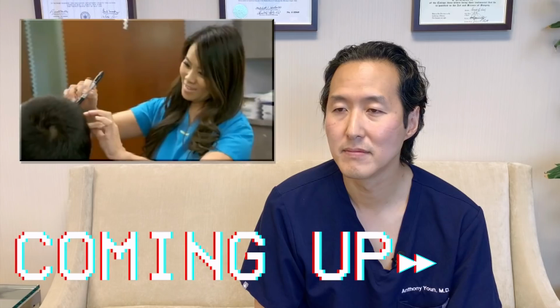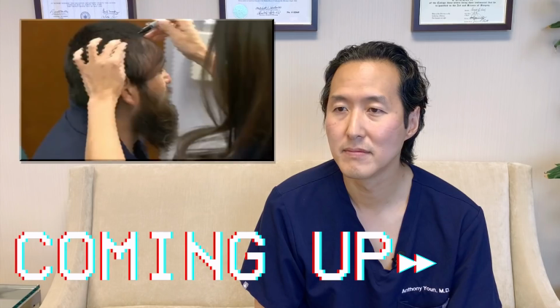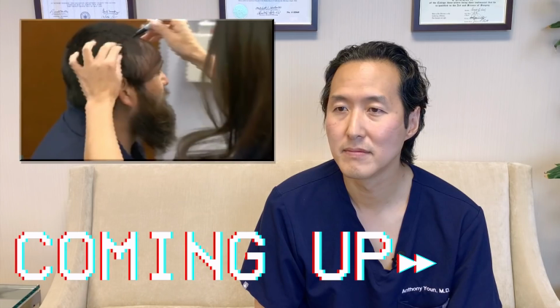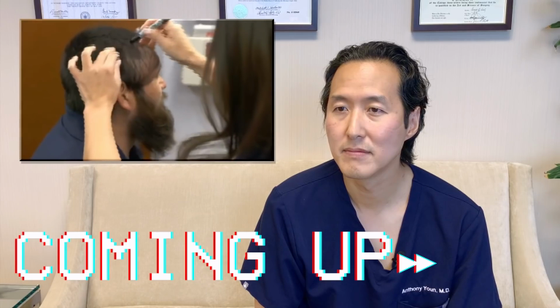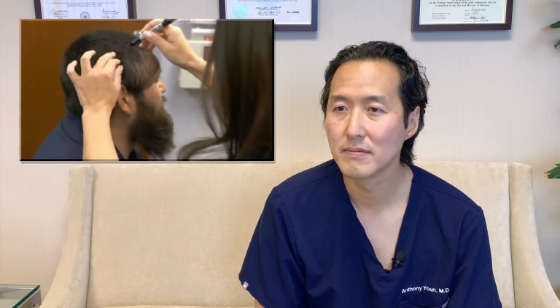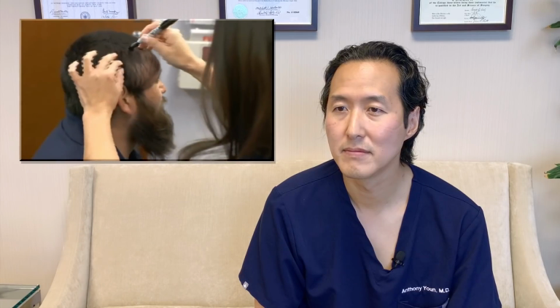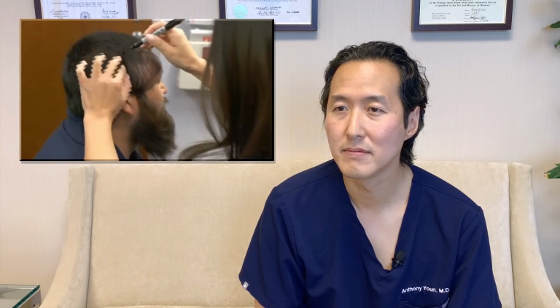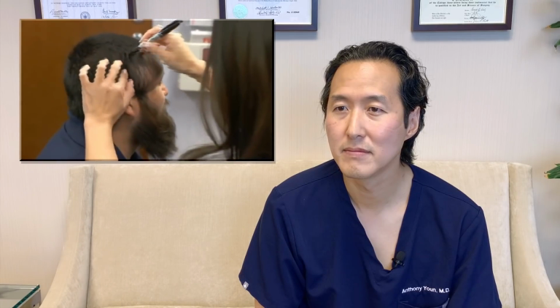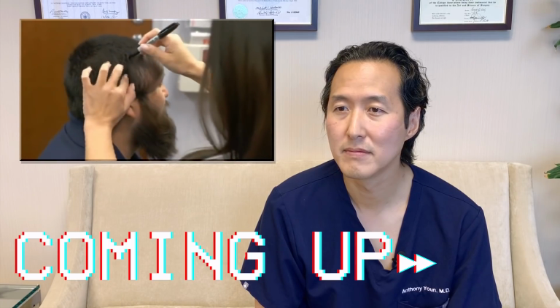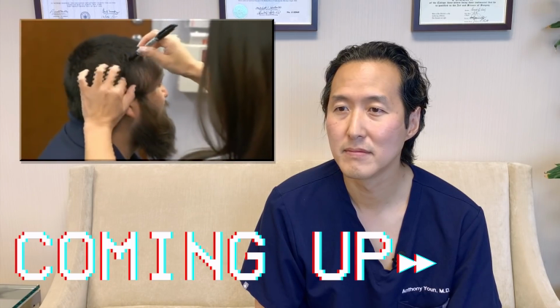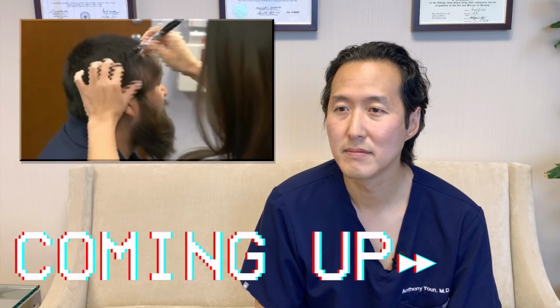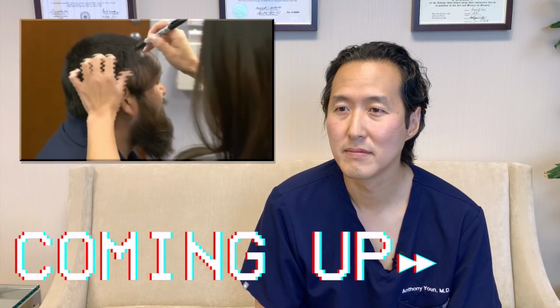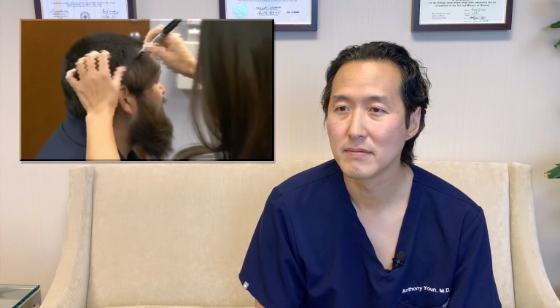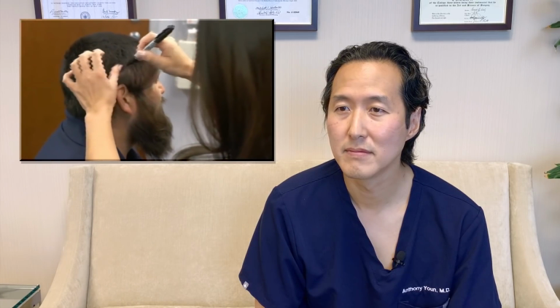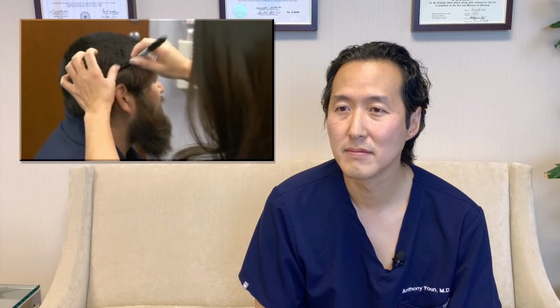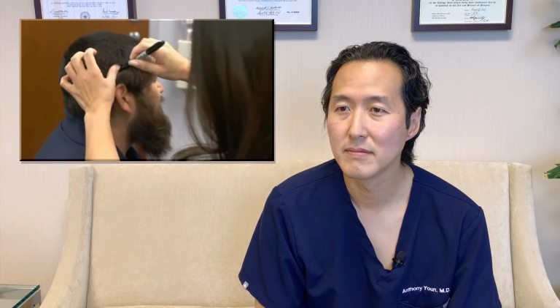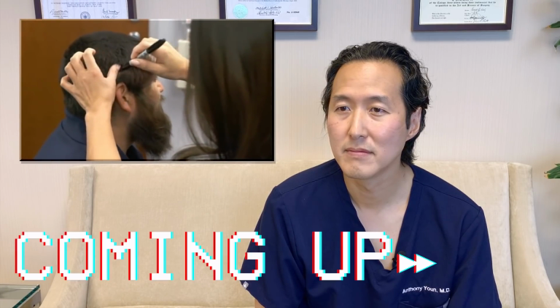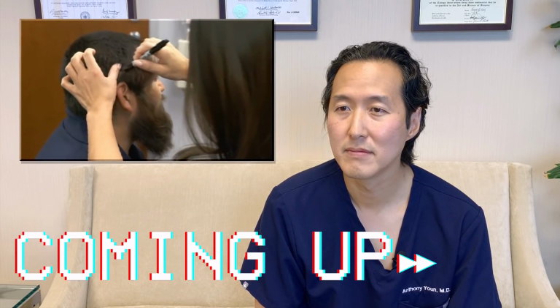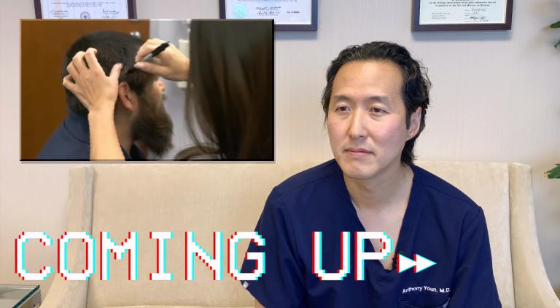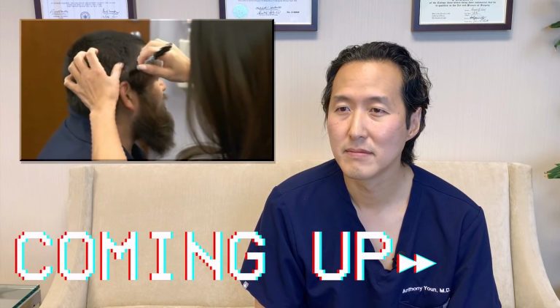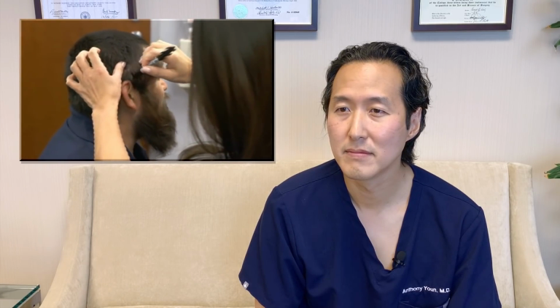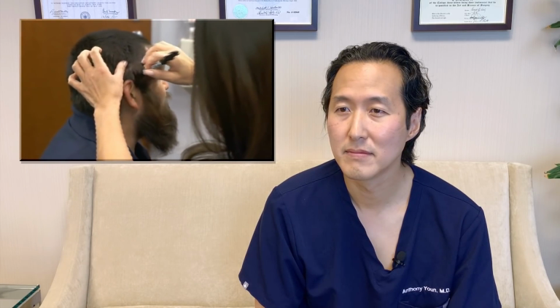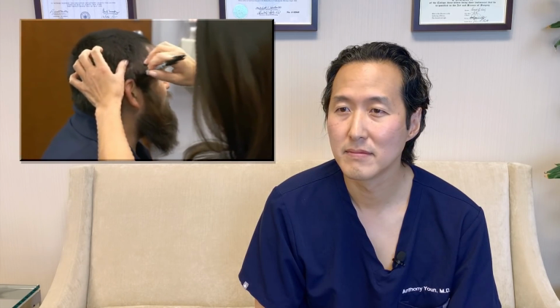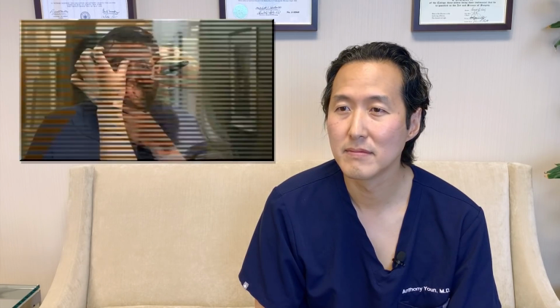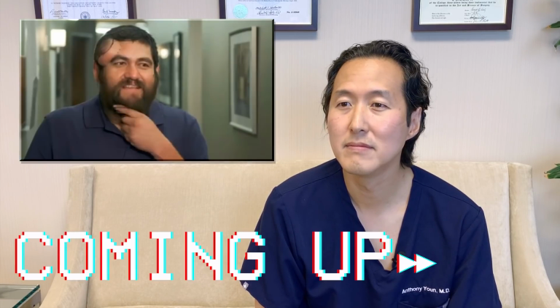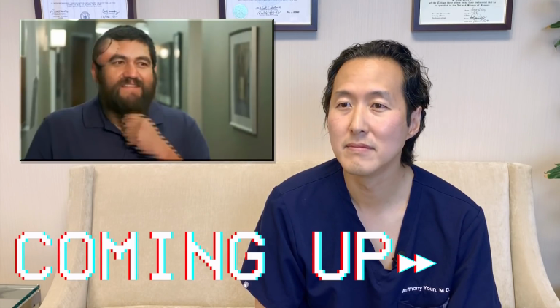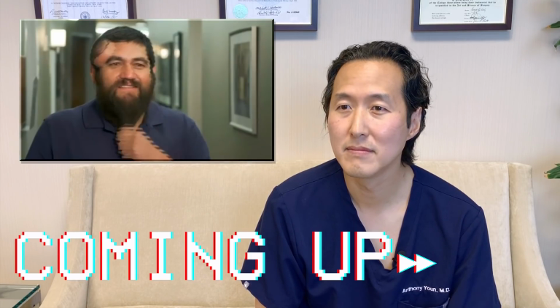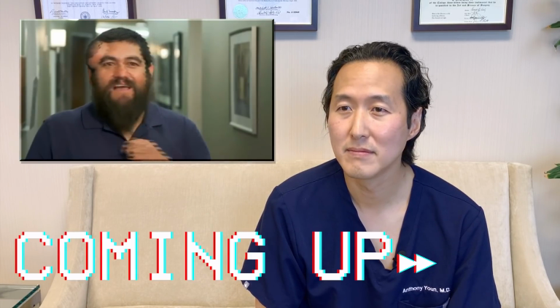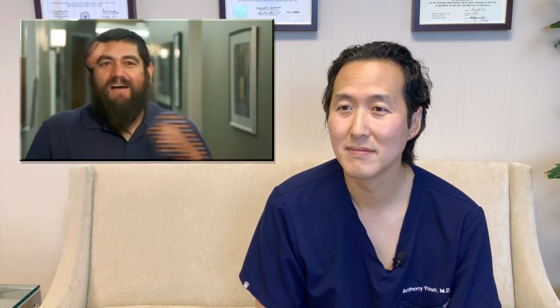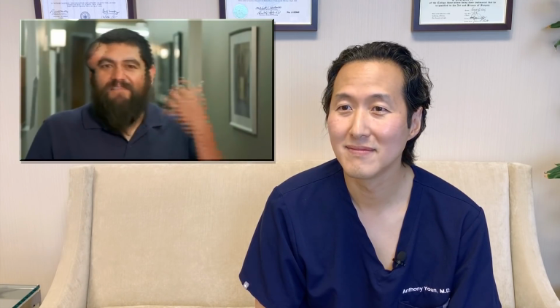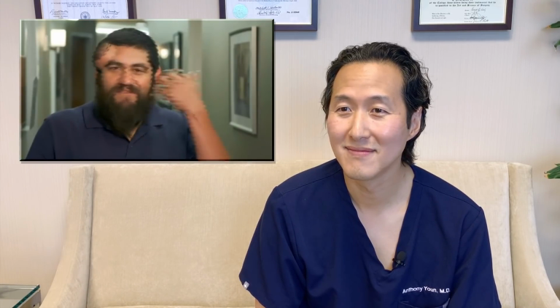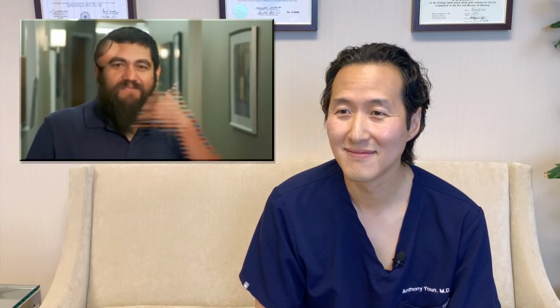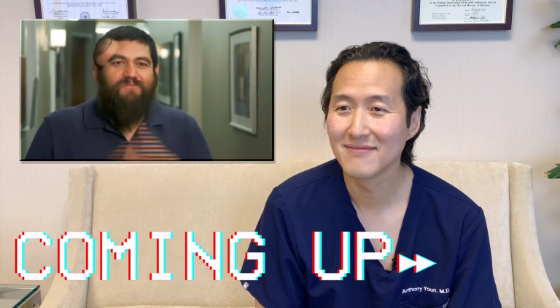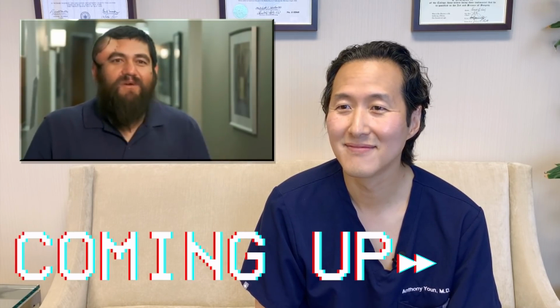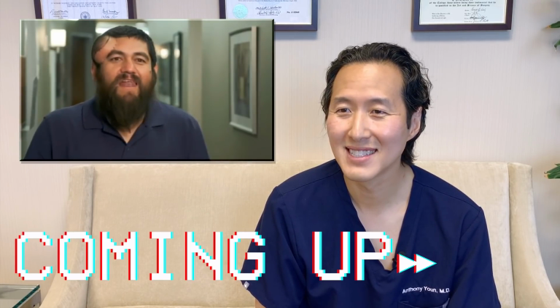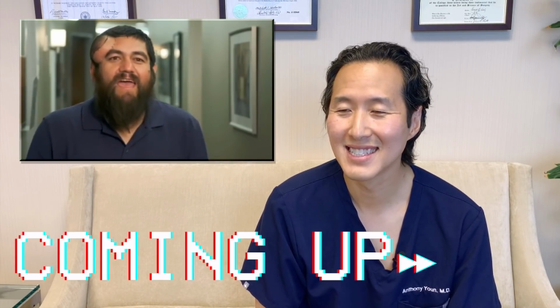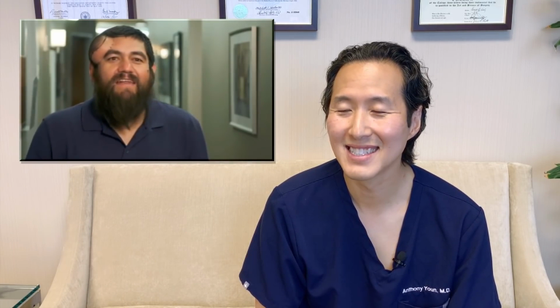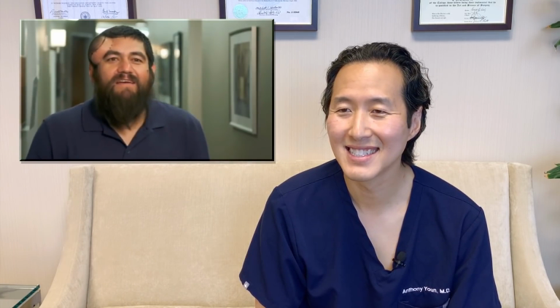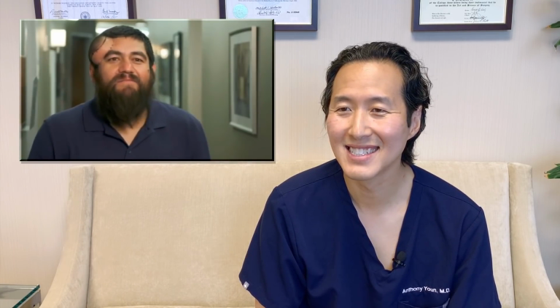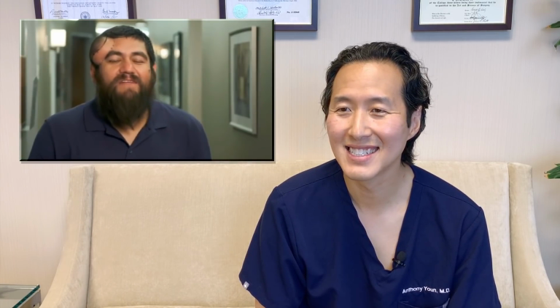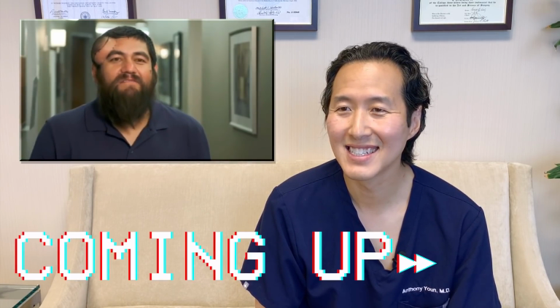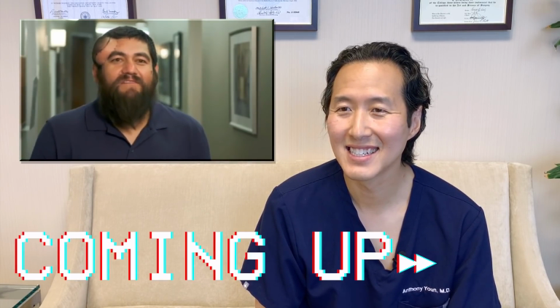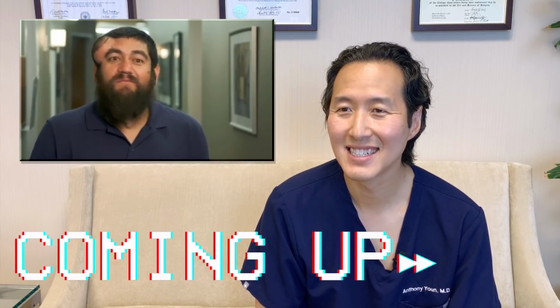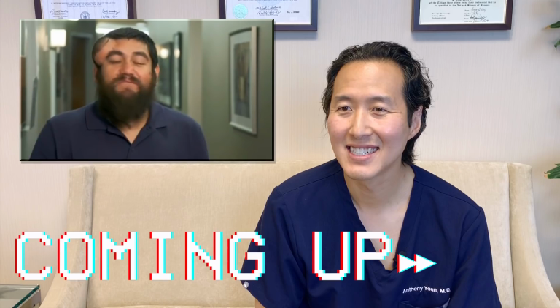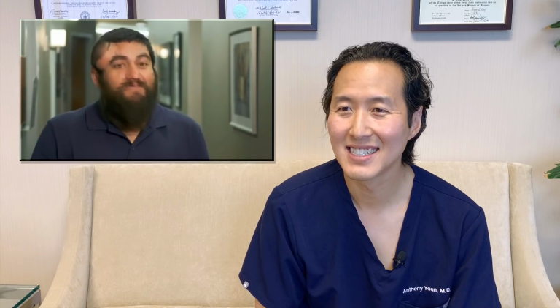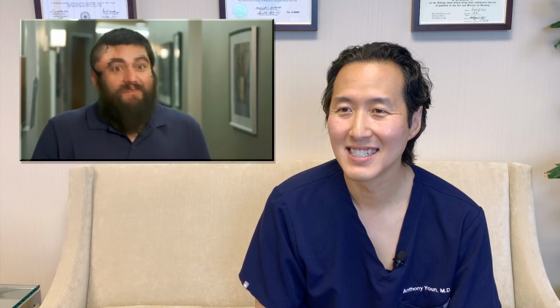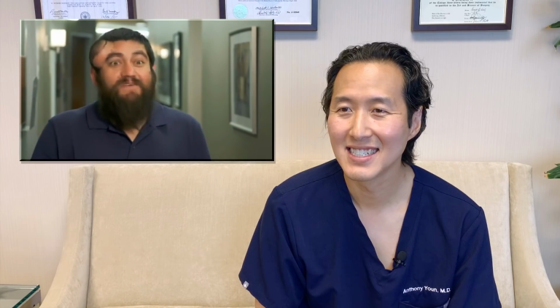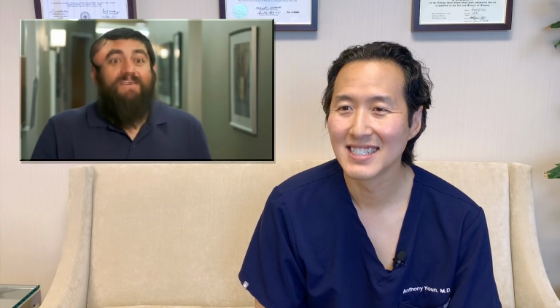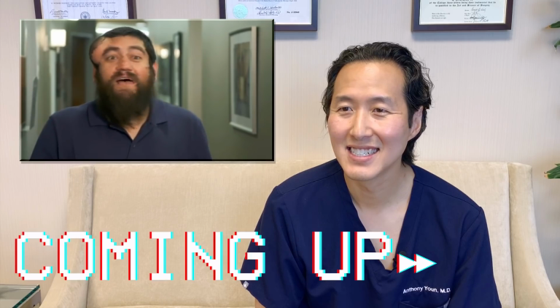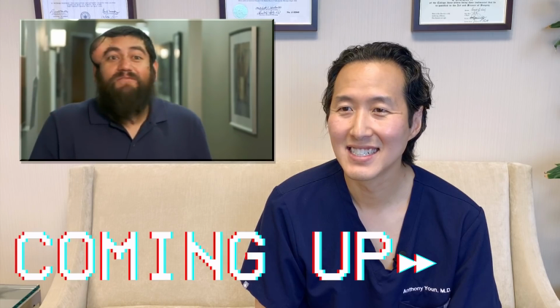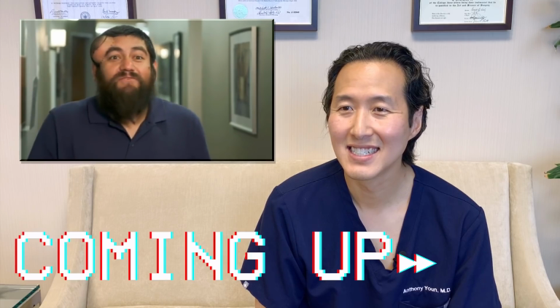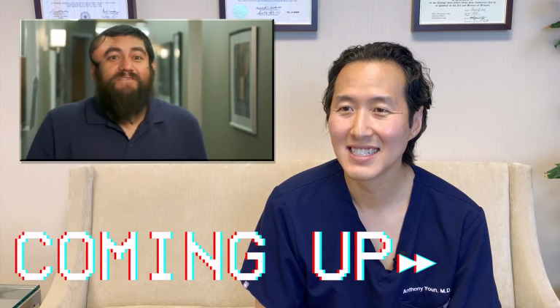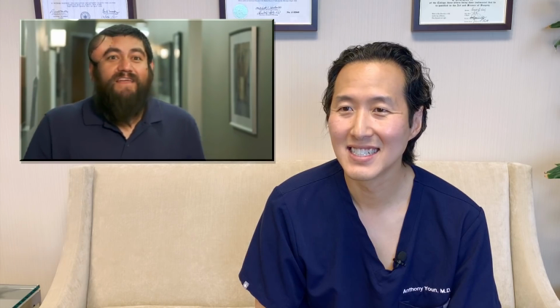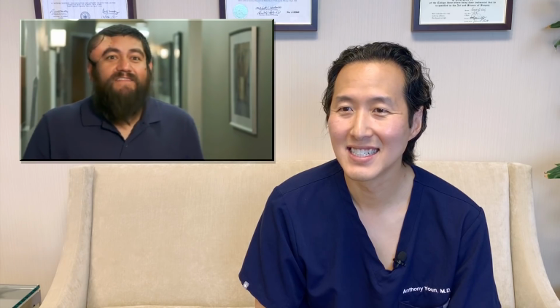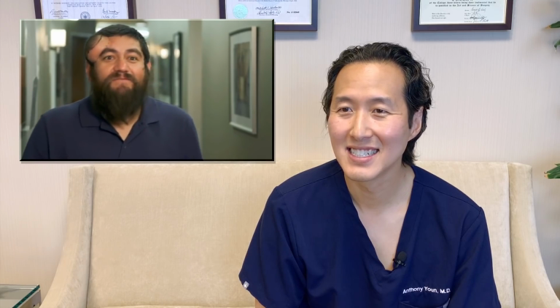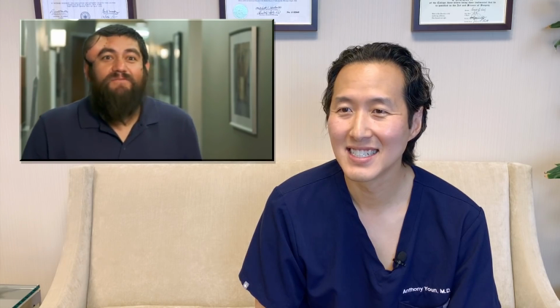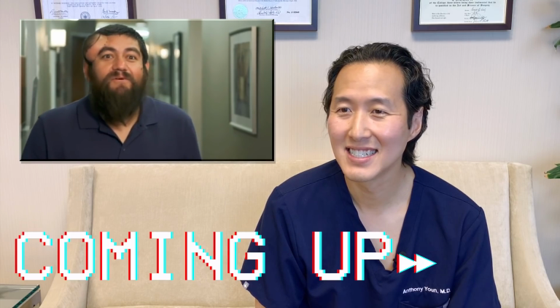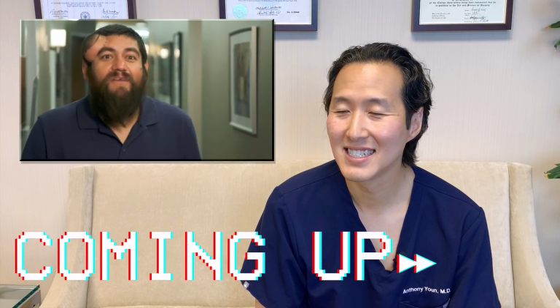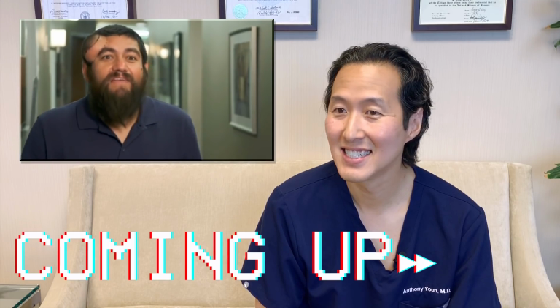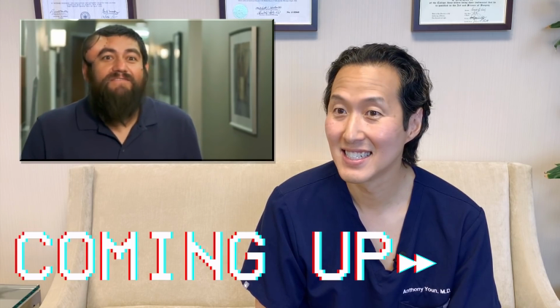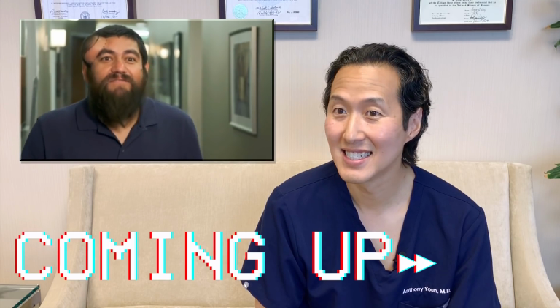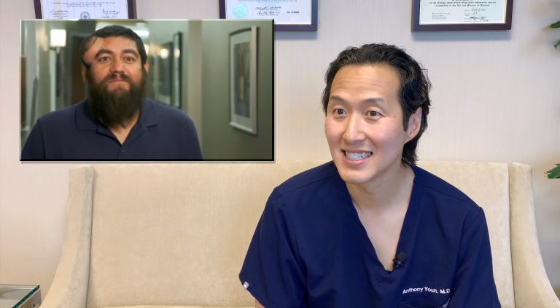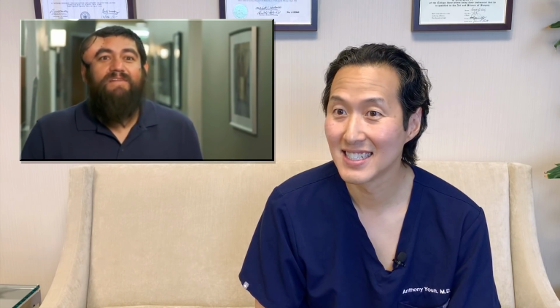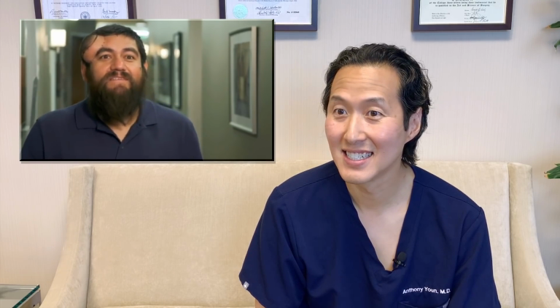I feel excited. I'm ready to have a haircut, take these off, and do a line up and everything. I'm so excited to do all that, you know, man?